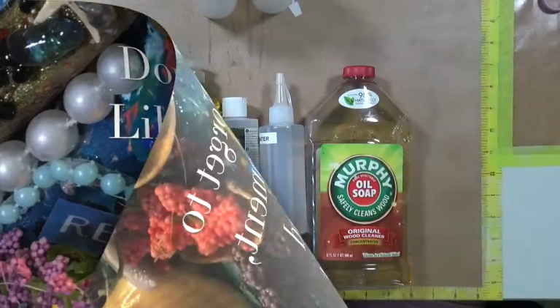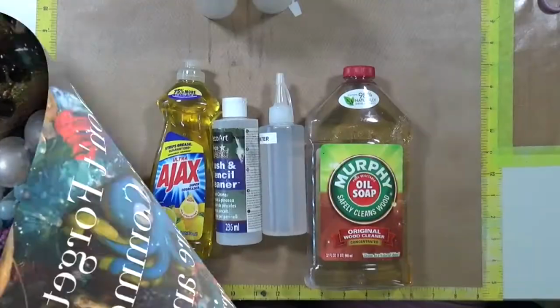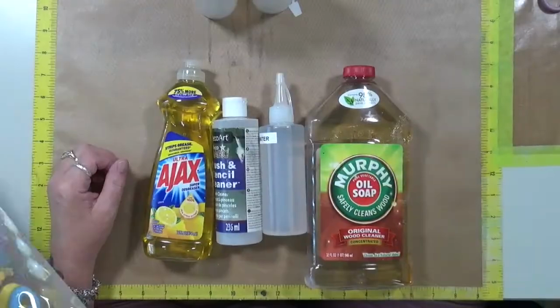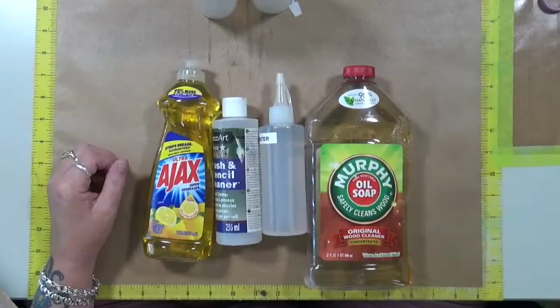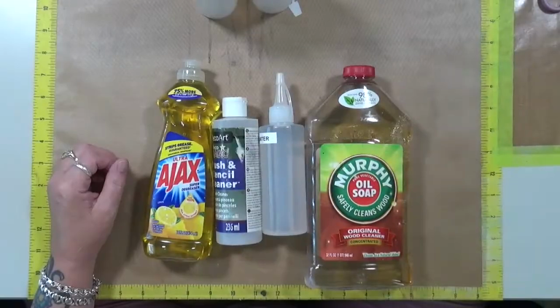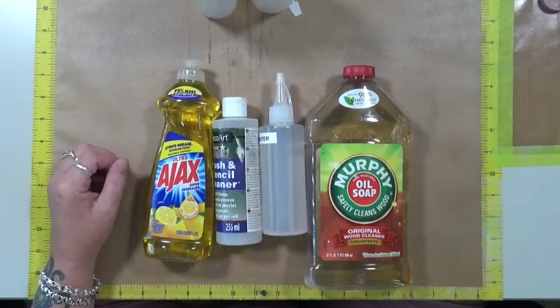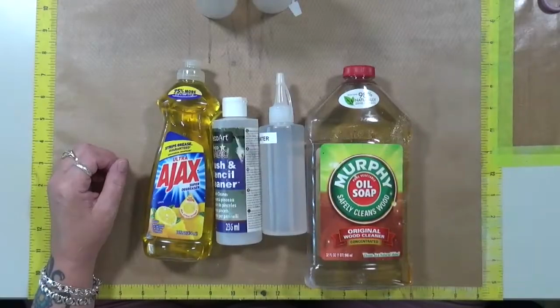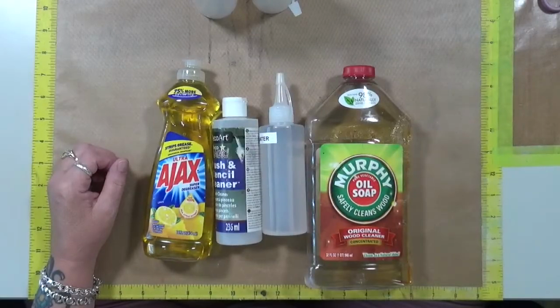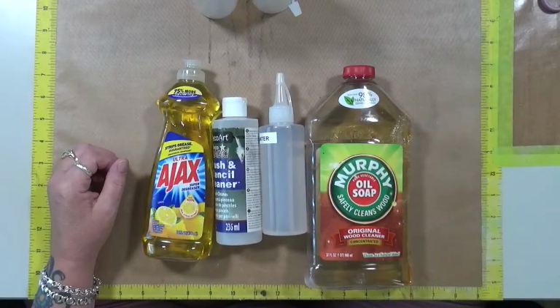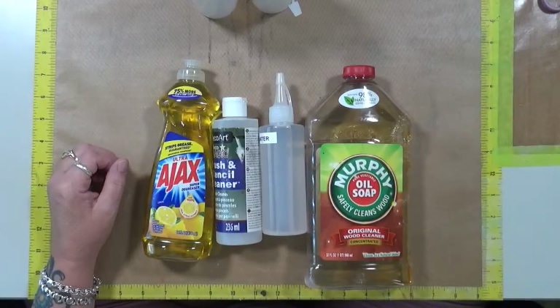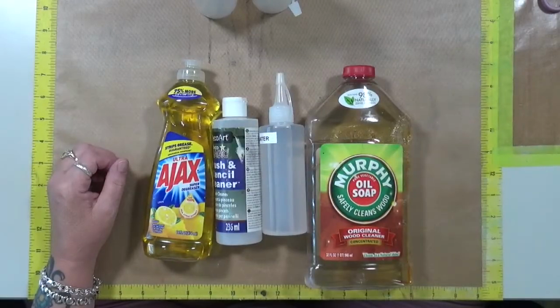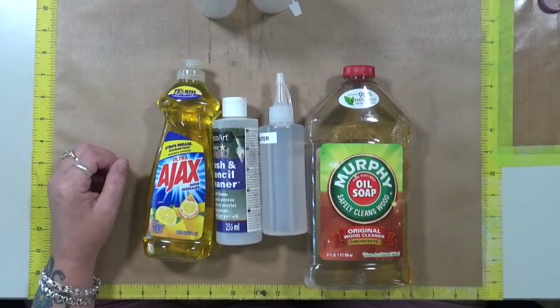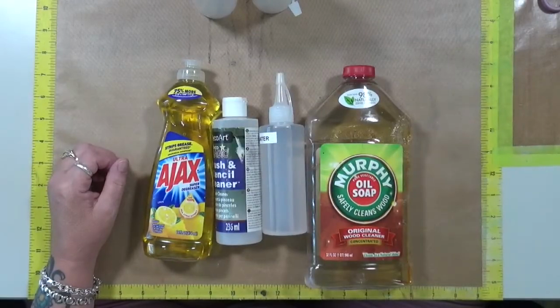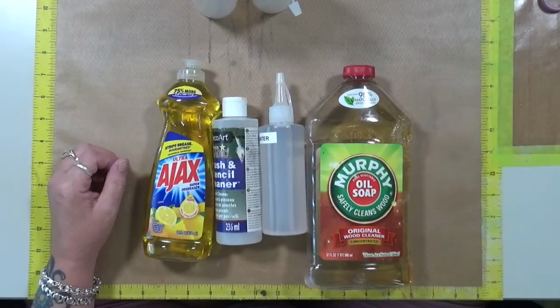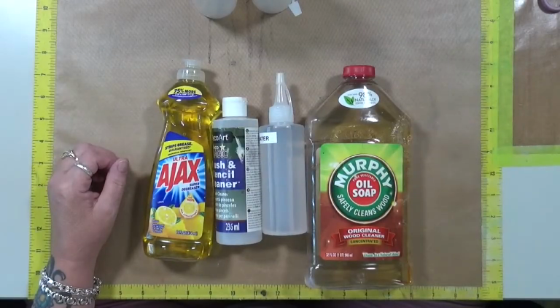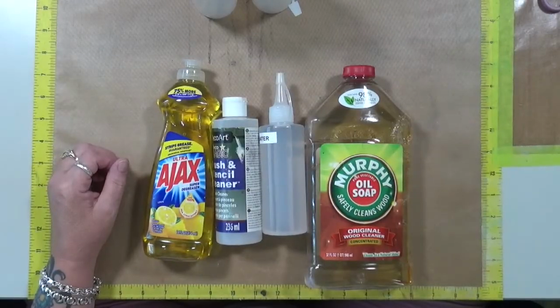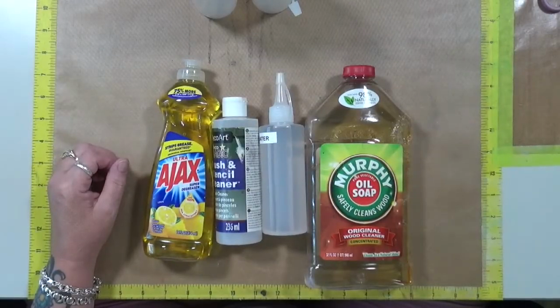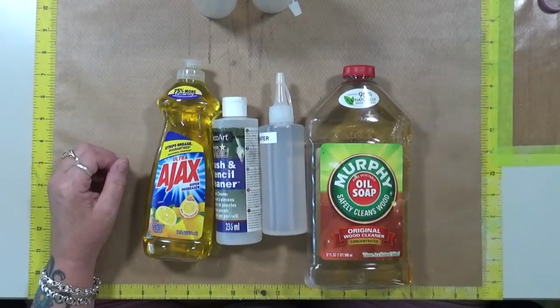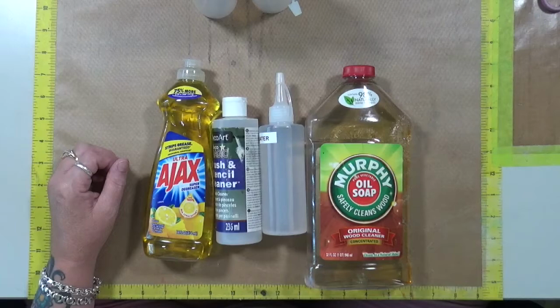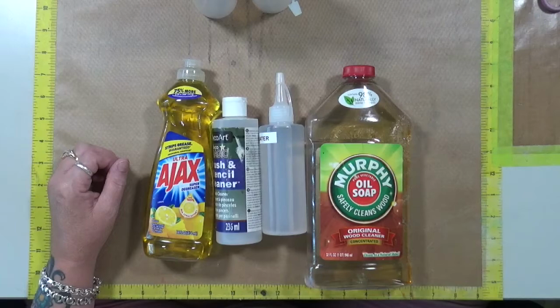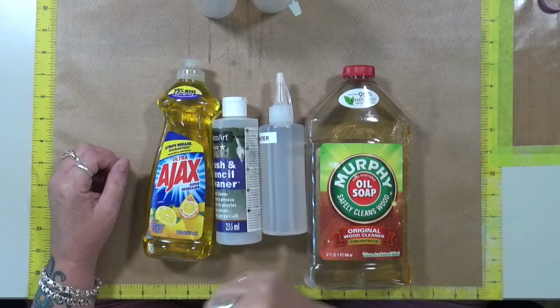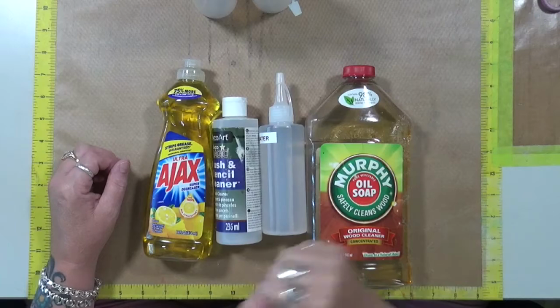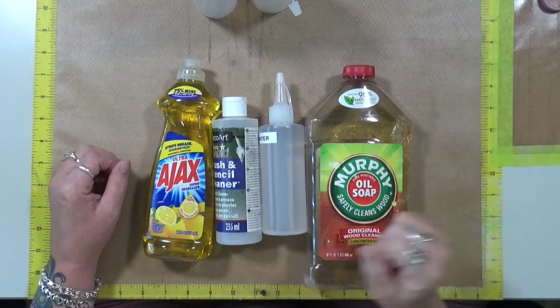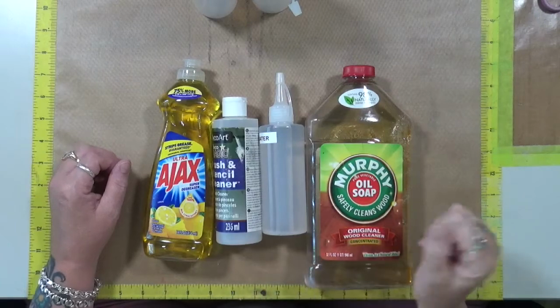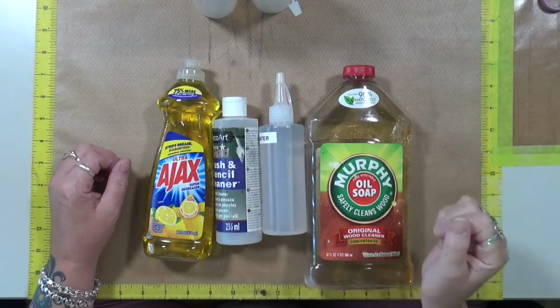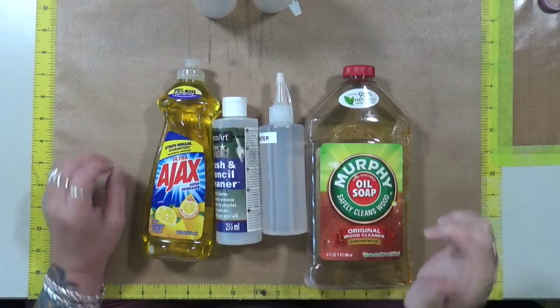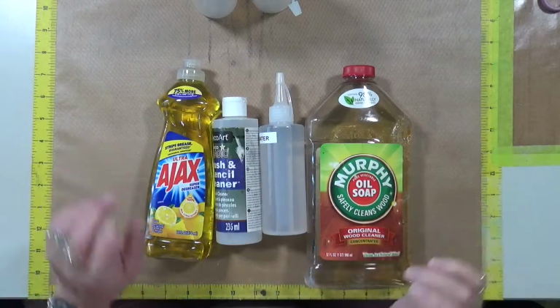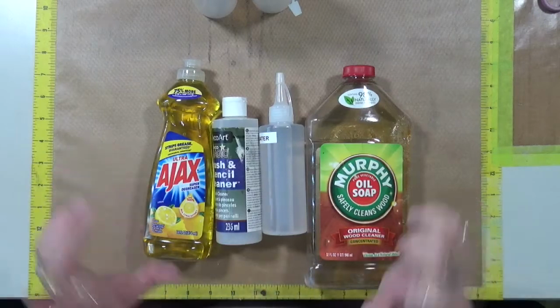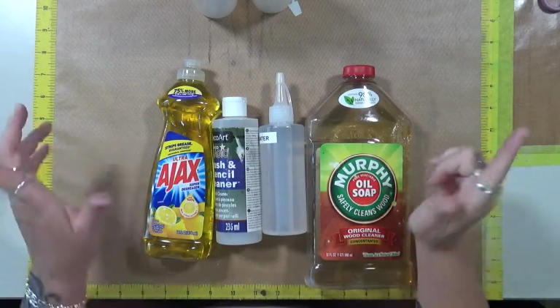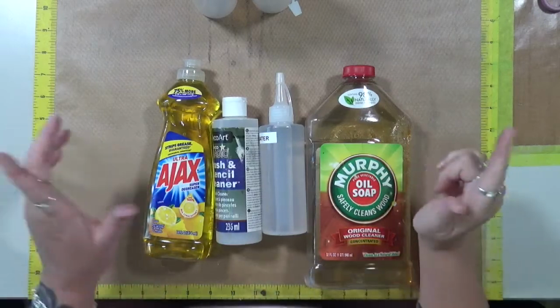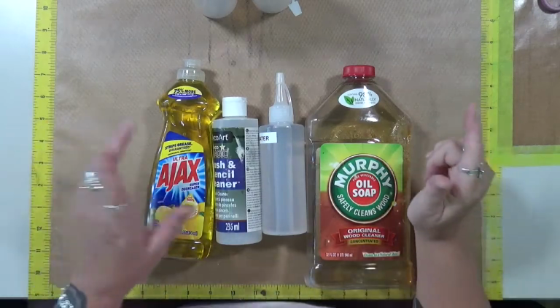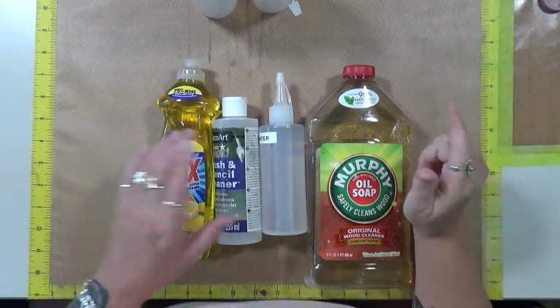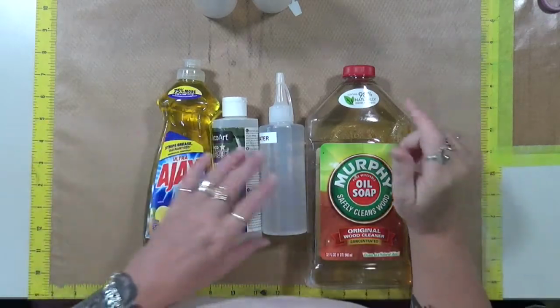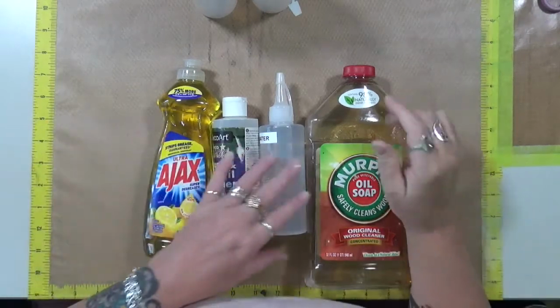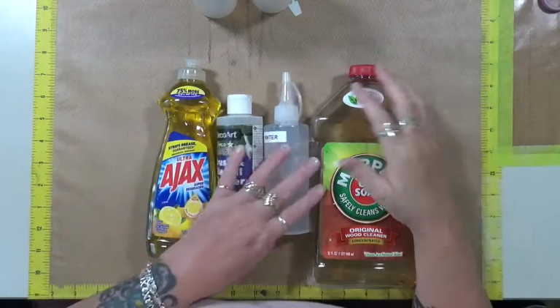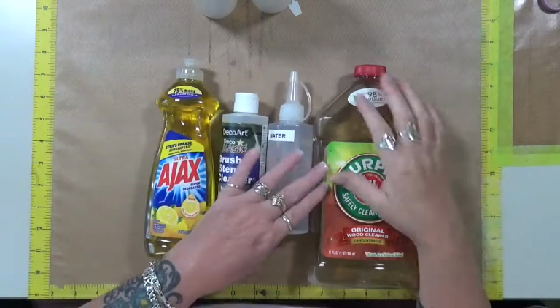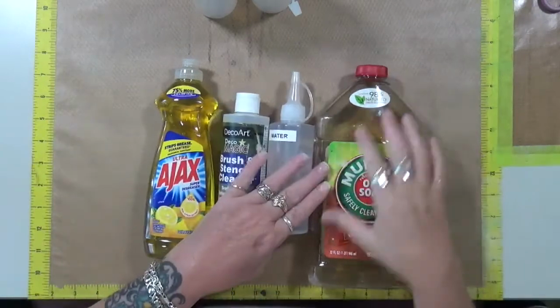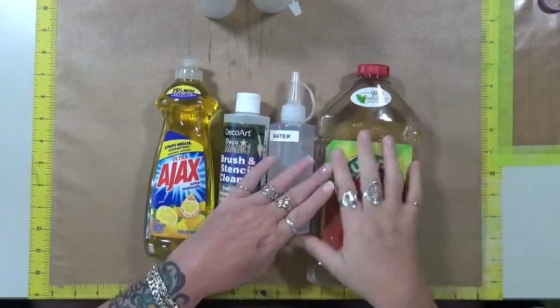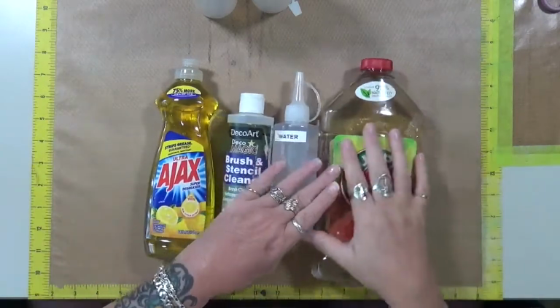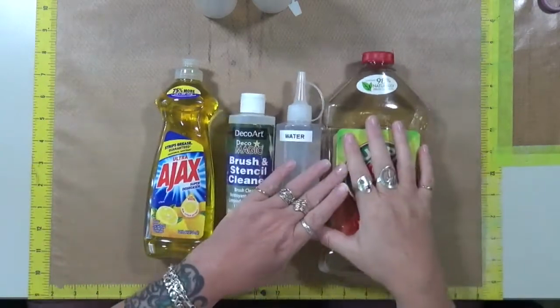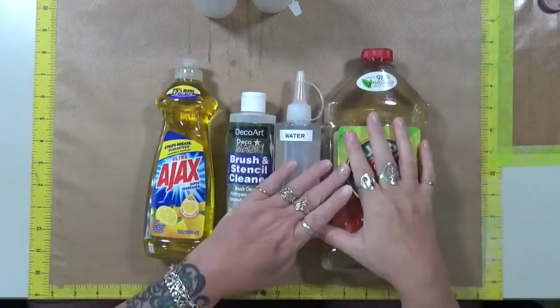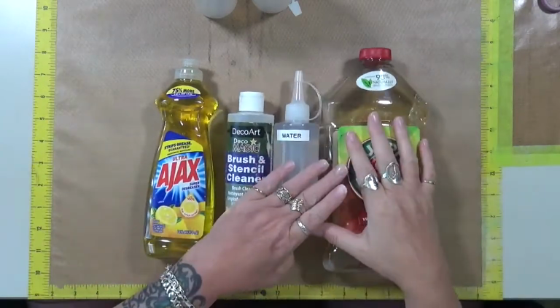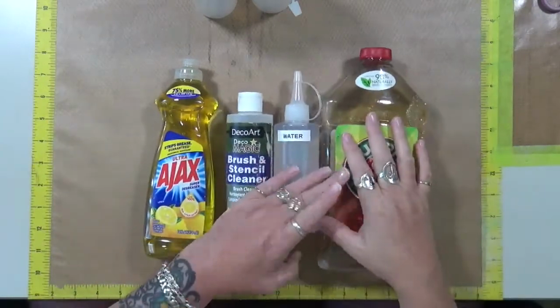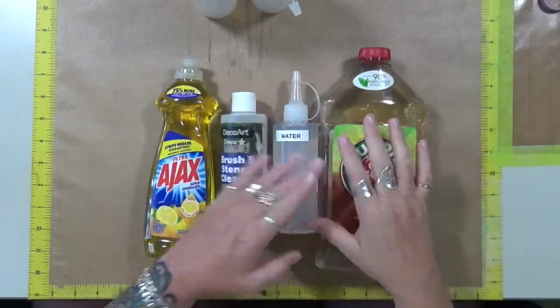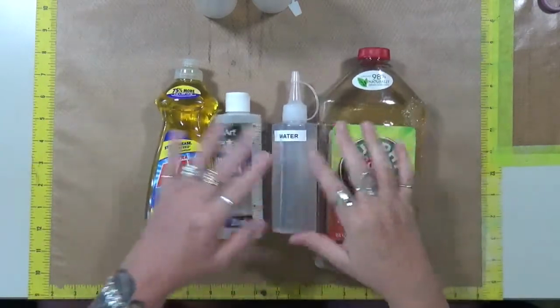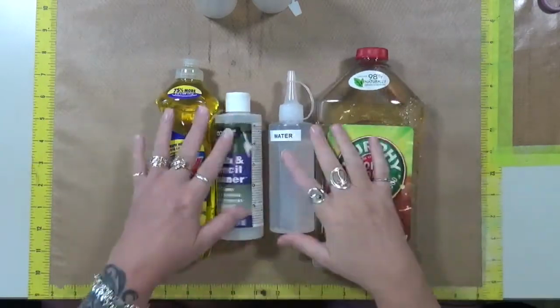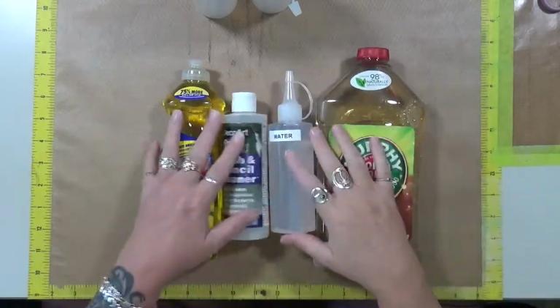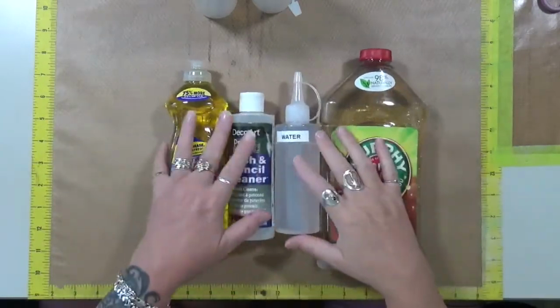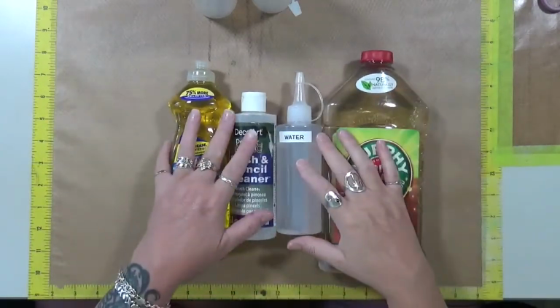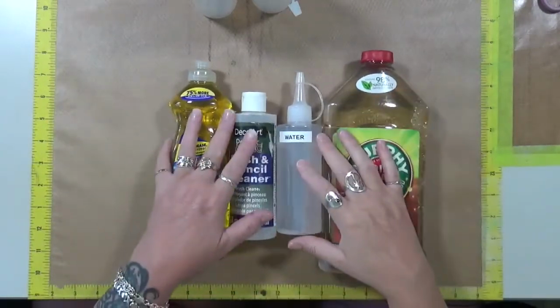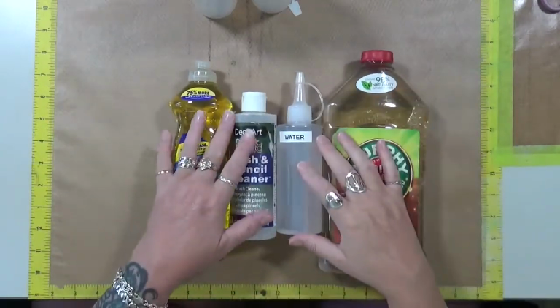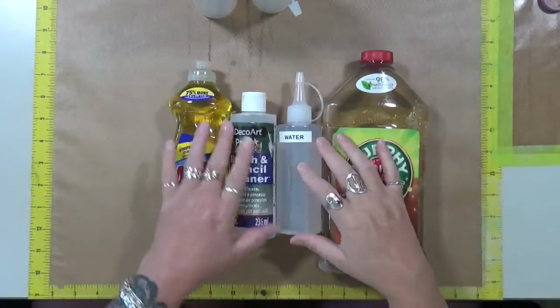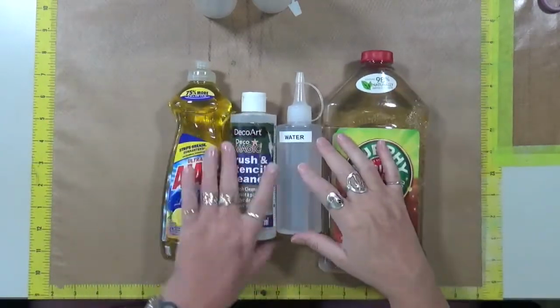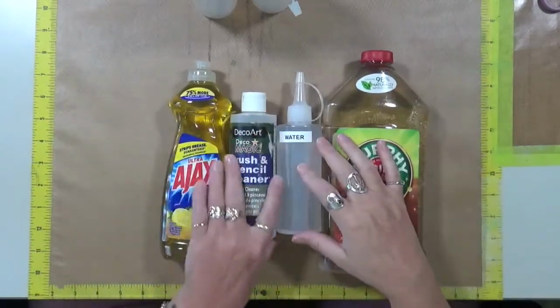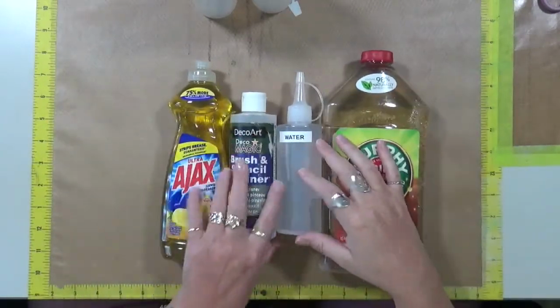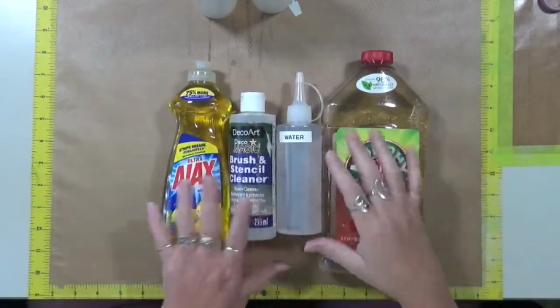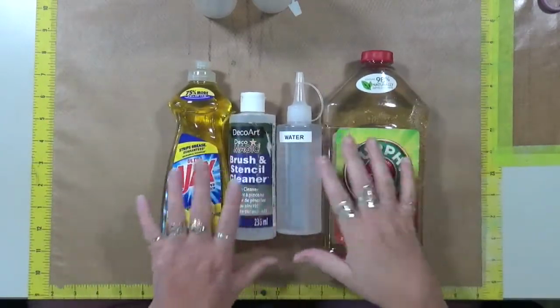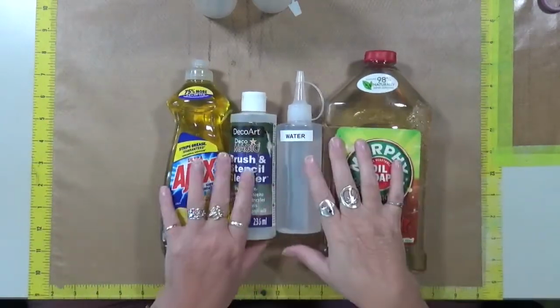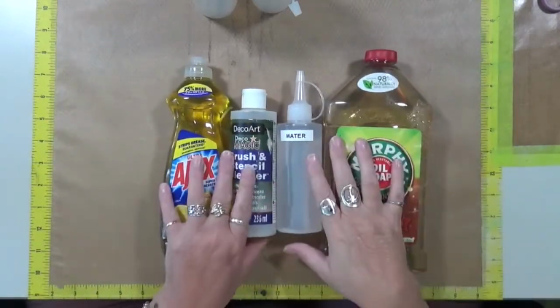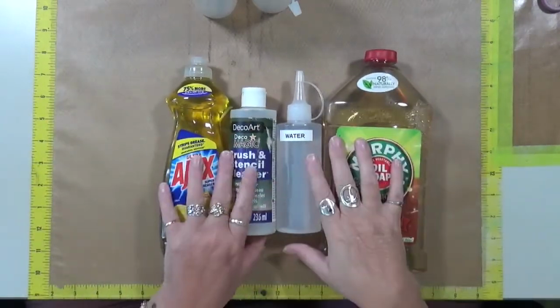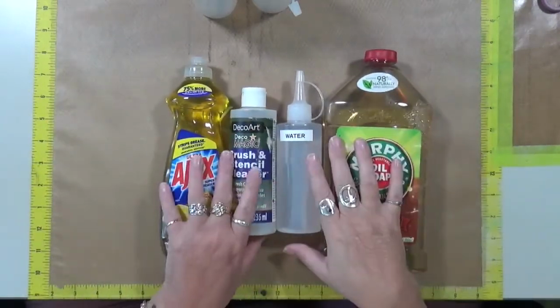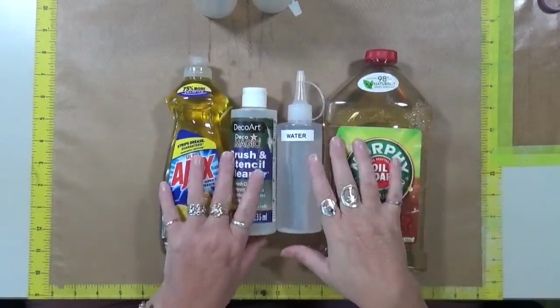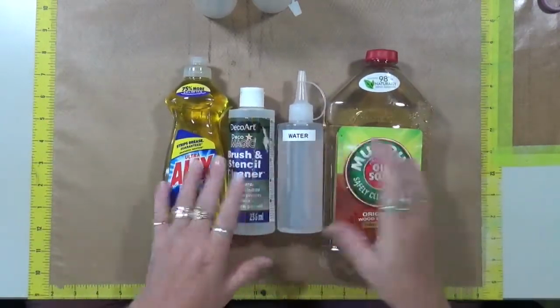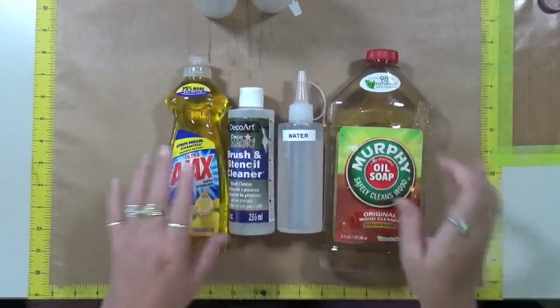Hey guys, Cindy Otter here with March Endeavors. How are you doing? I'm doing pretty well. I'm going to do a little test here. Here's what I'm doing.